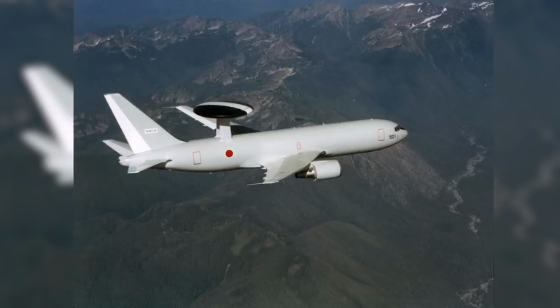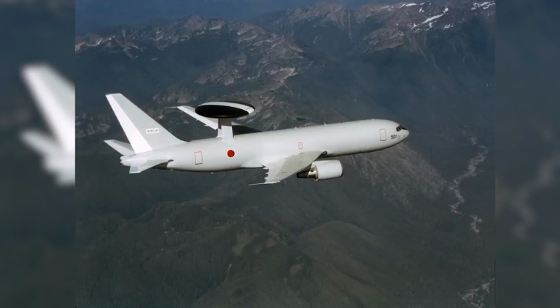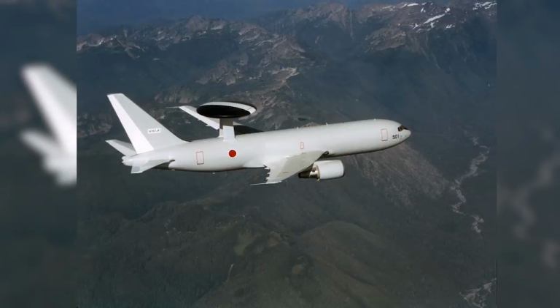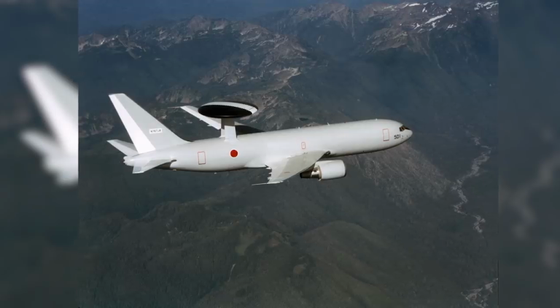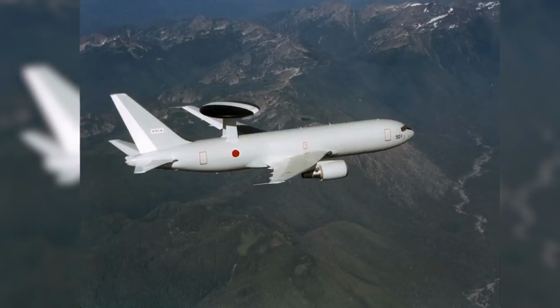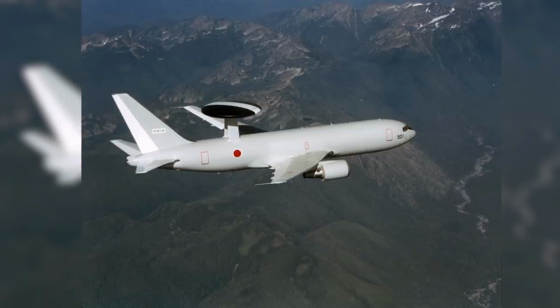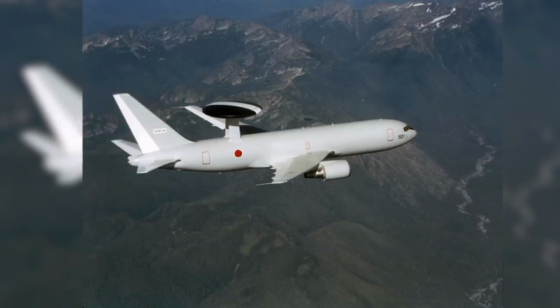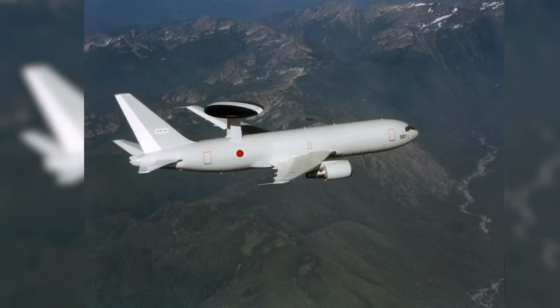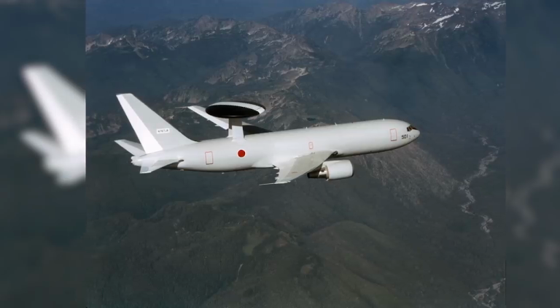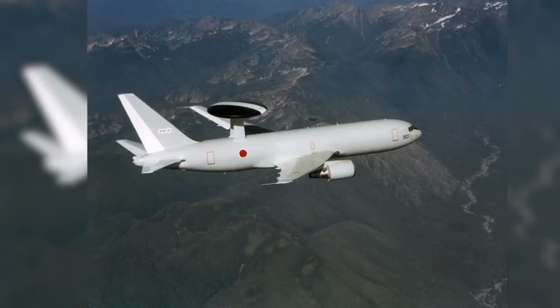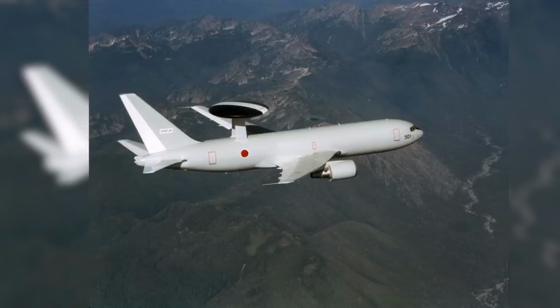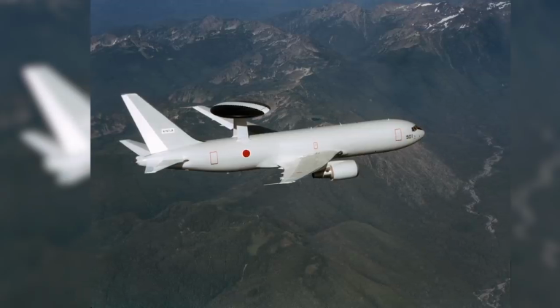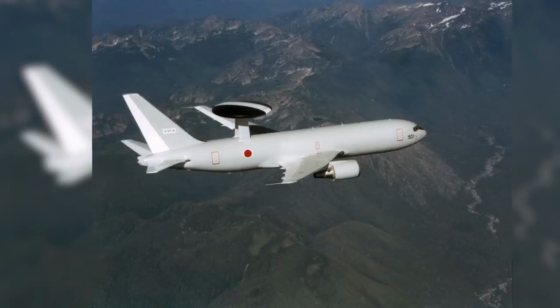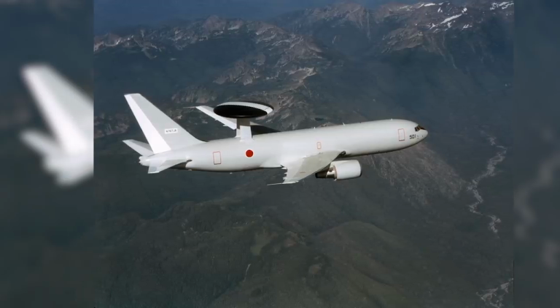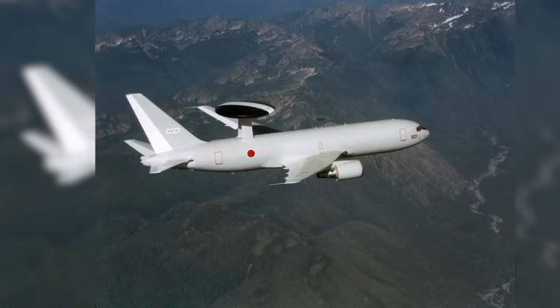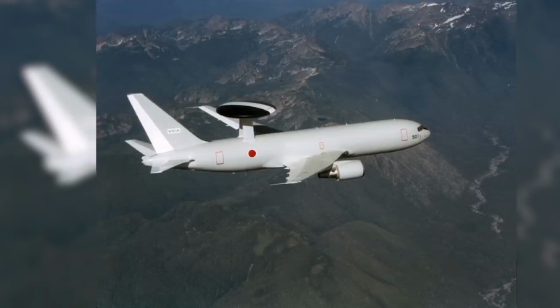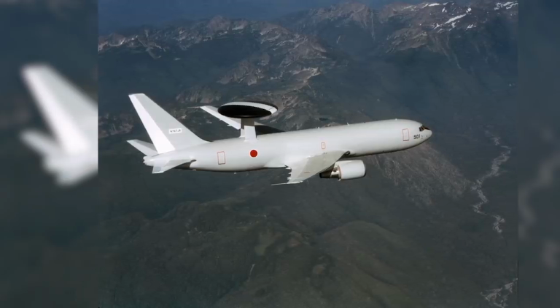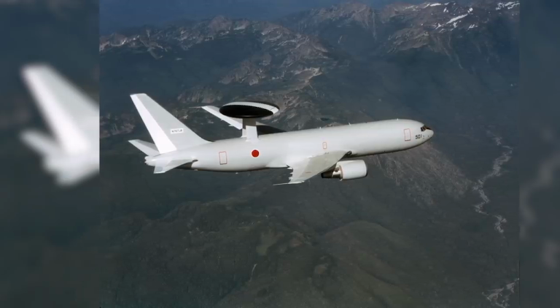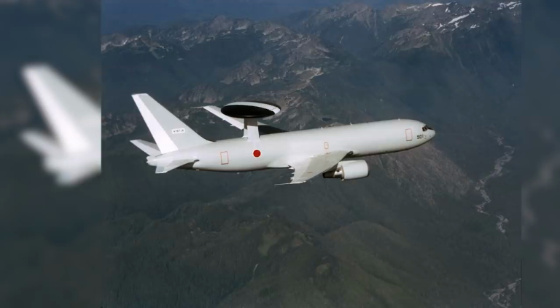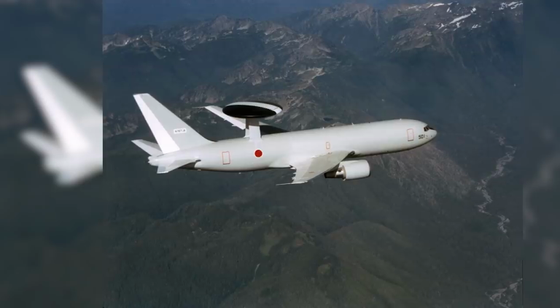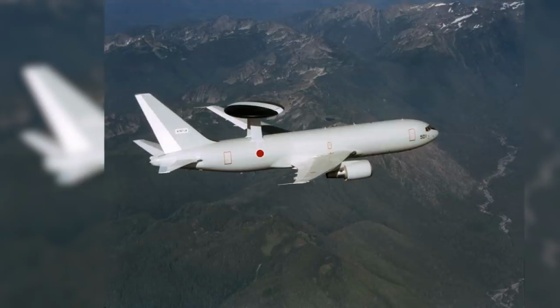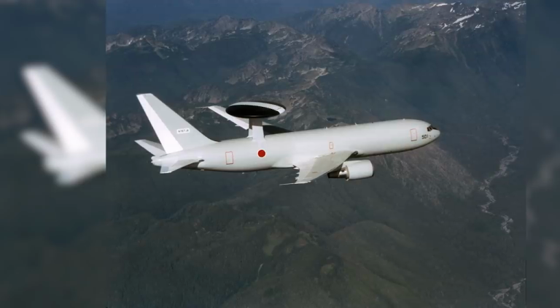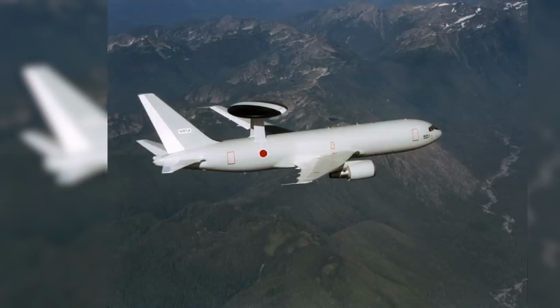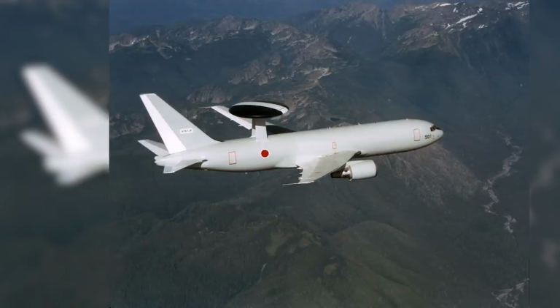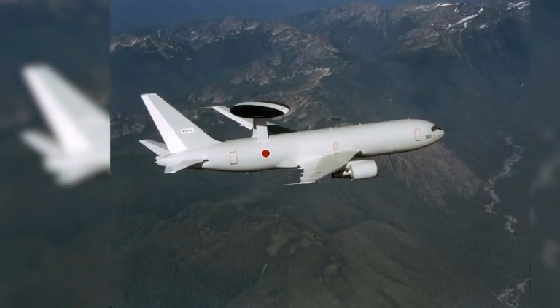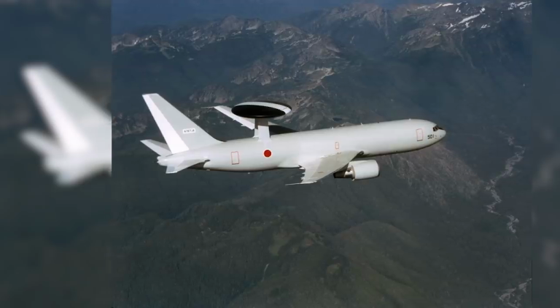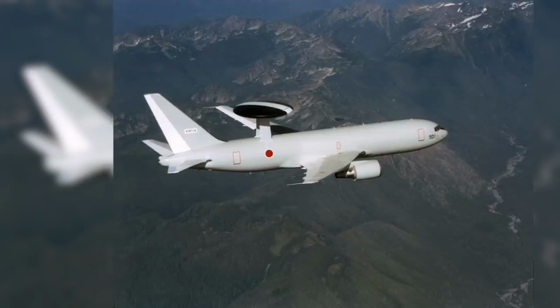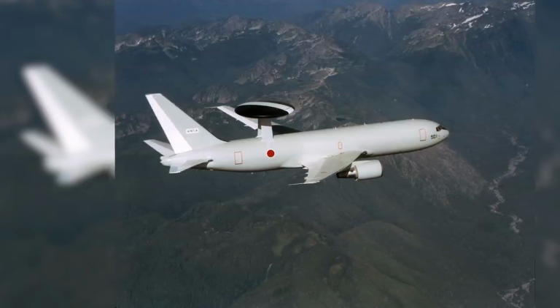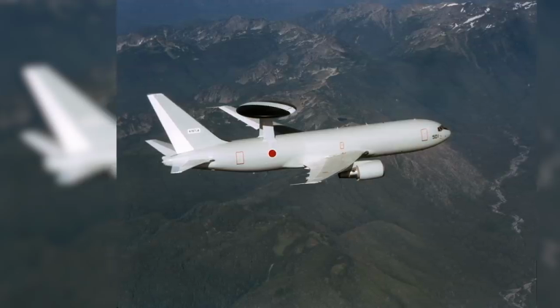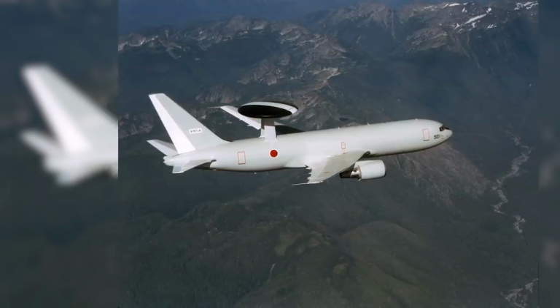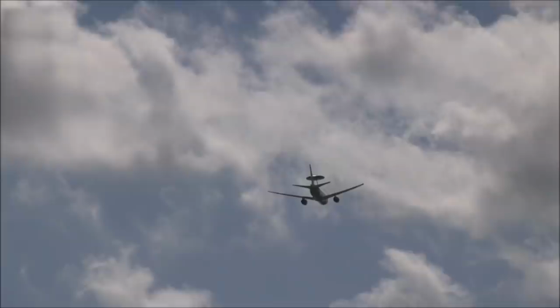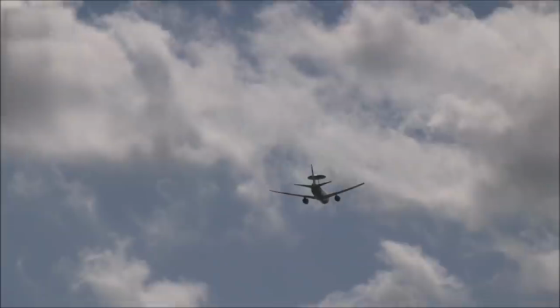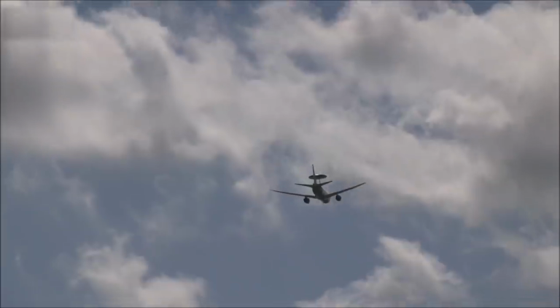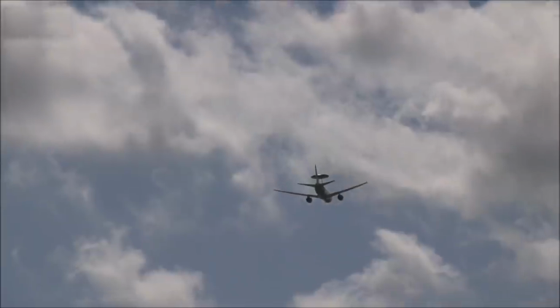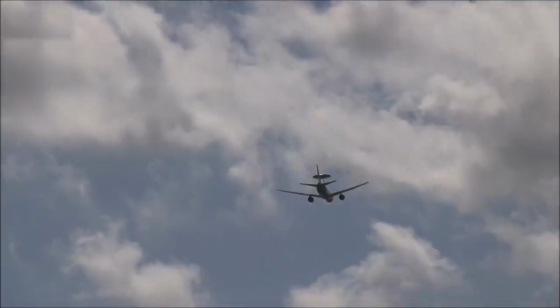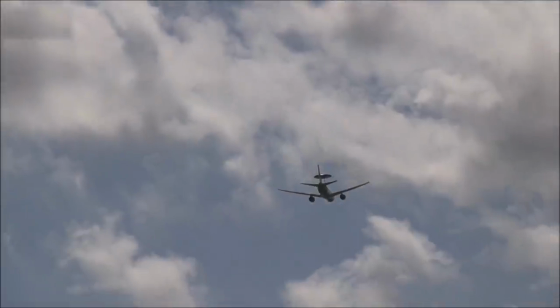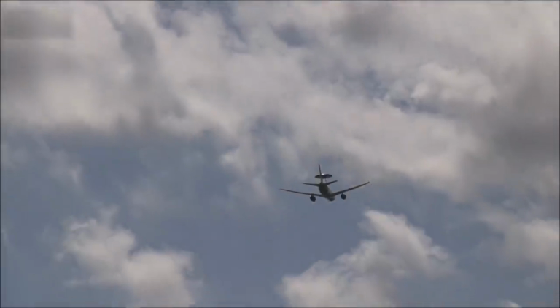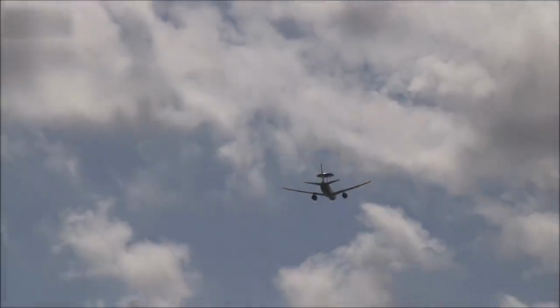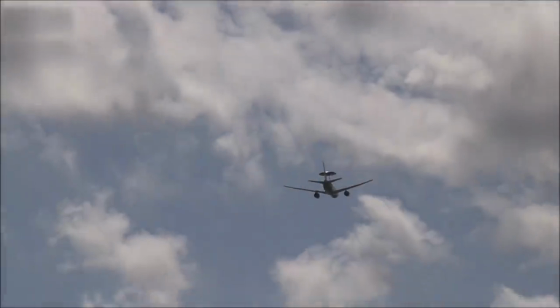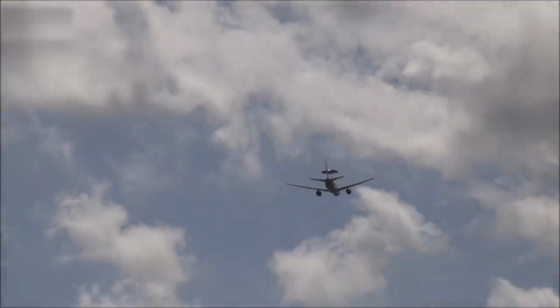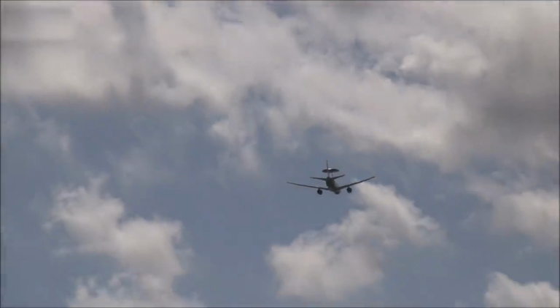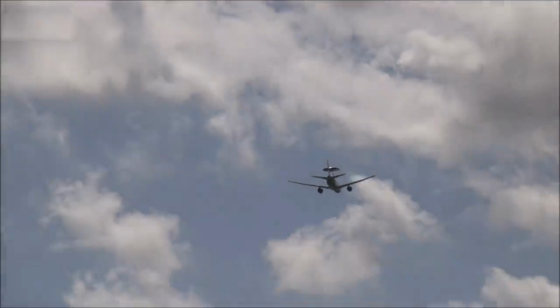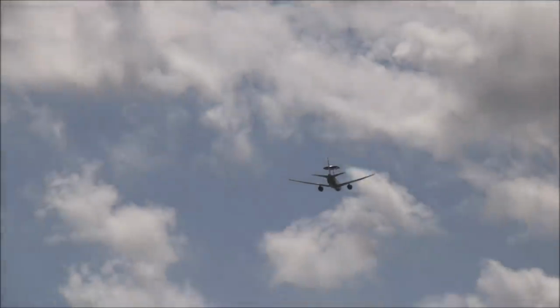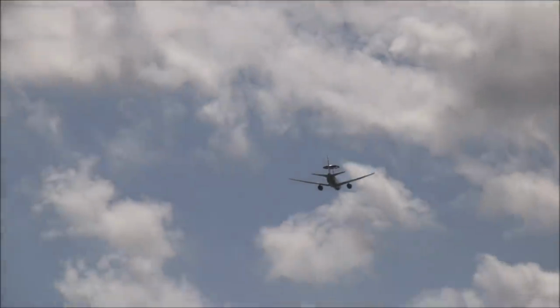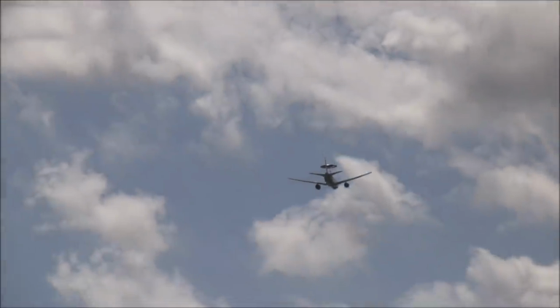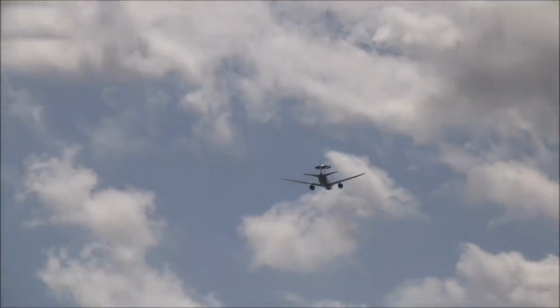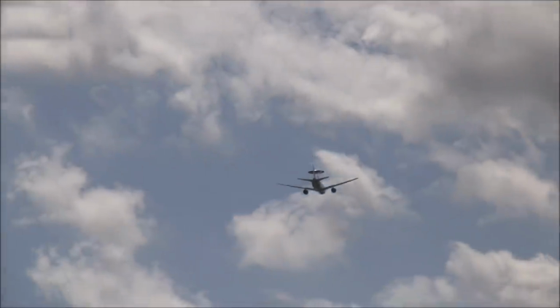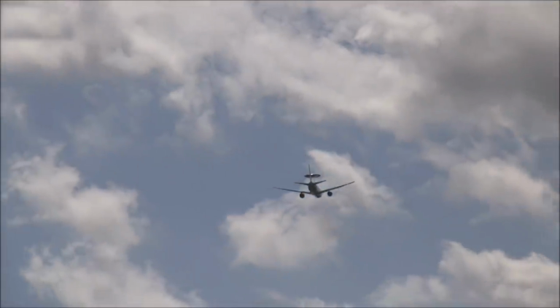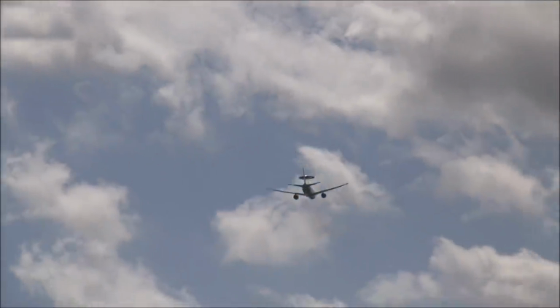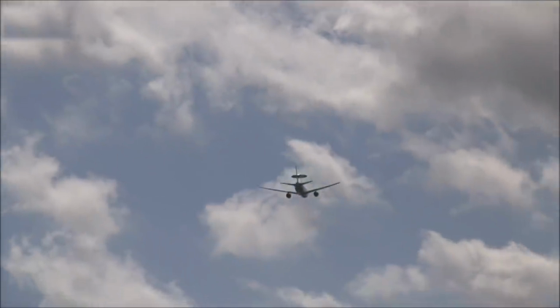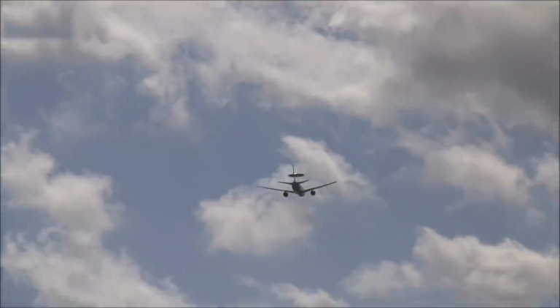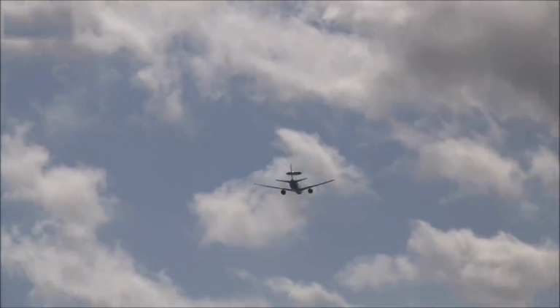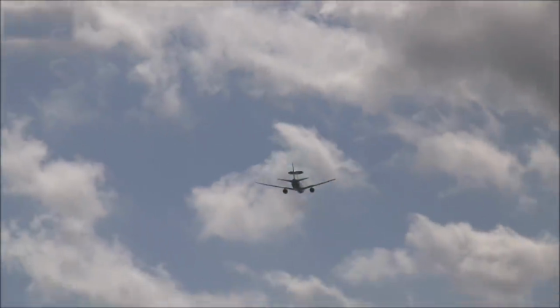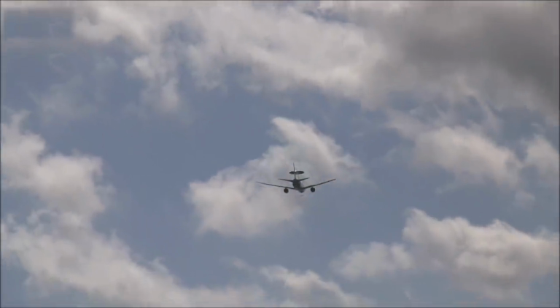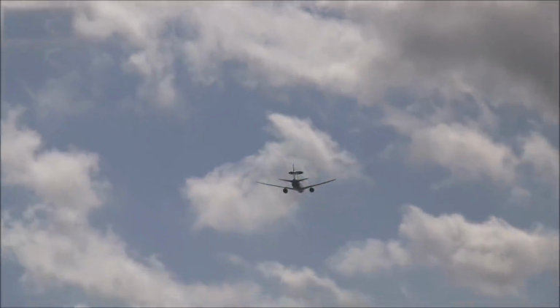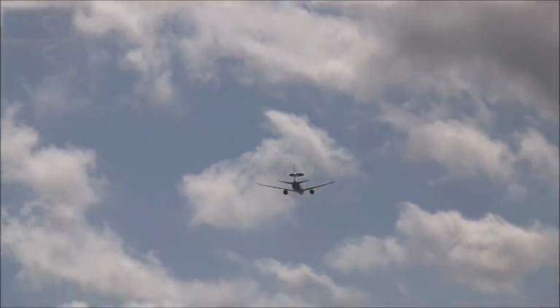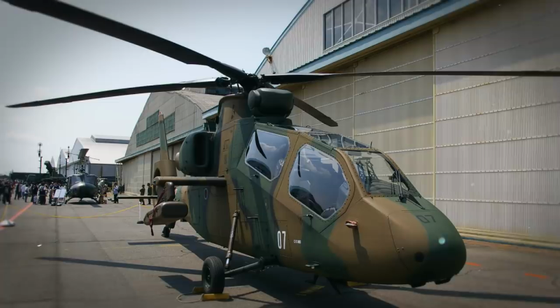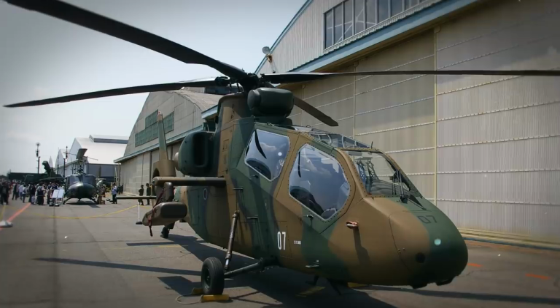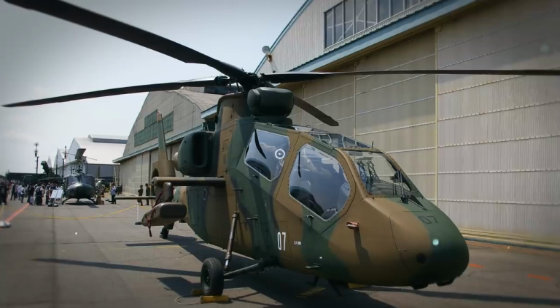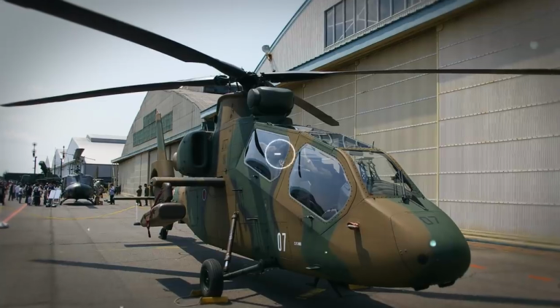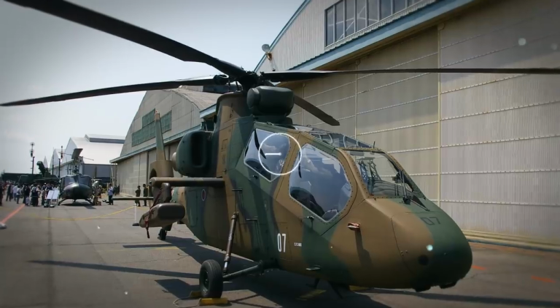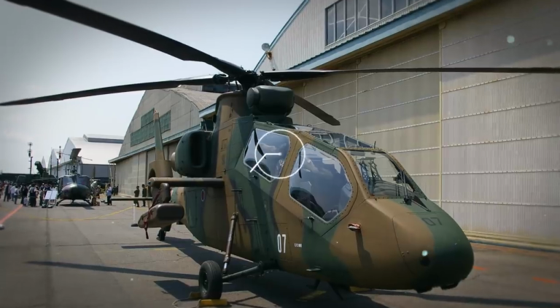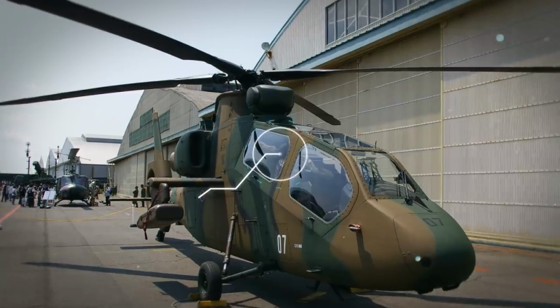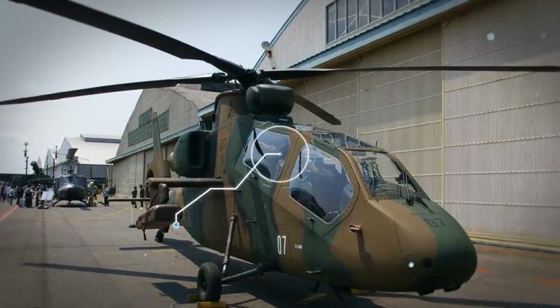Overall, this may be an aging aircraft in terms of its tech, but it remains a sturdy and significant member of the fleet.